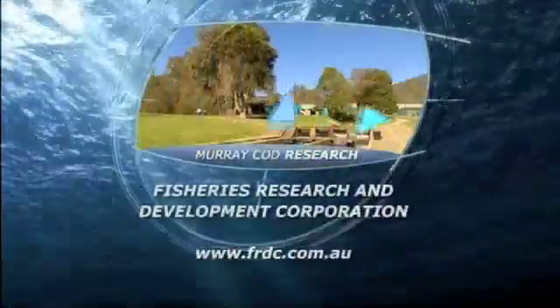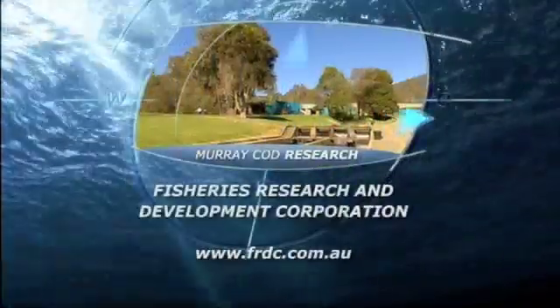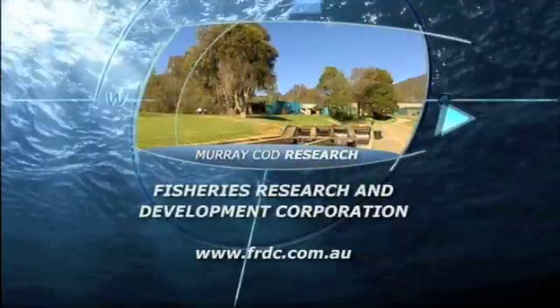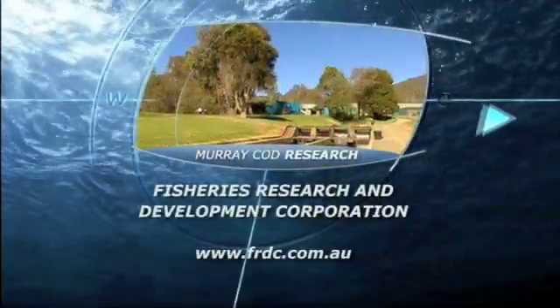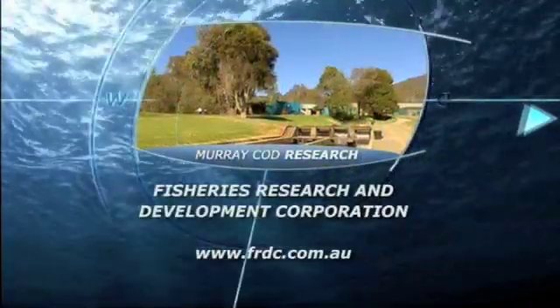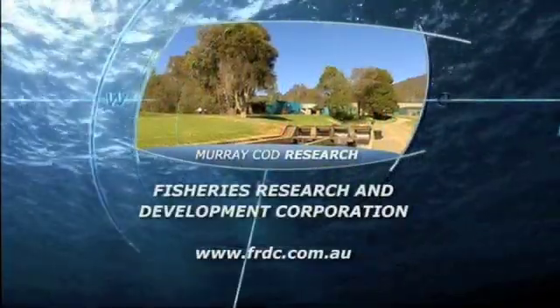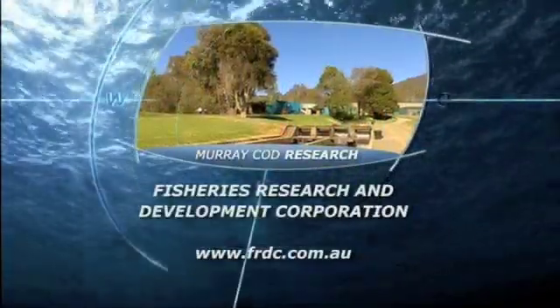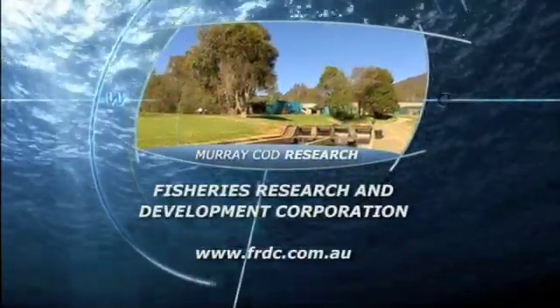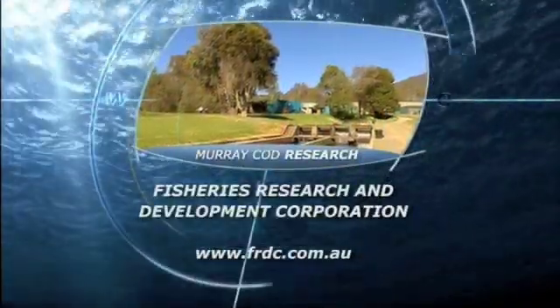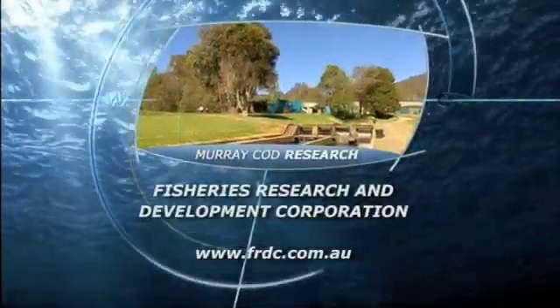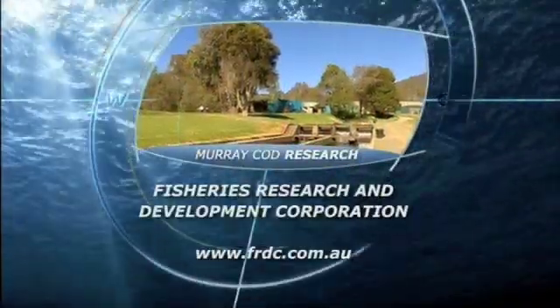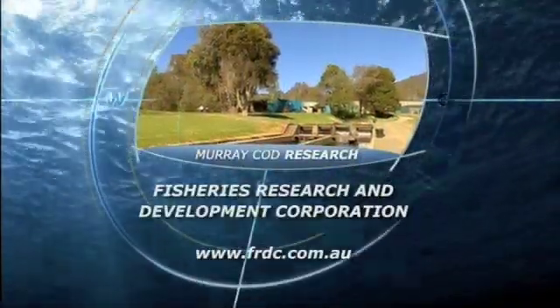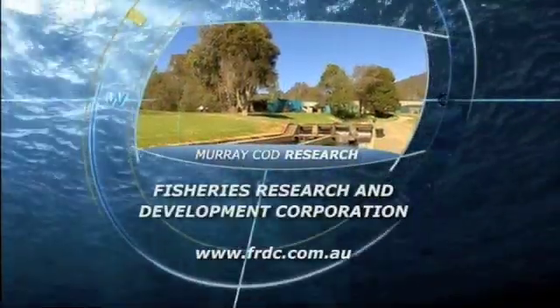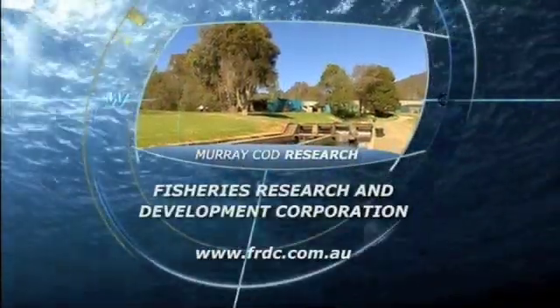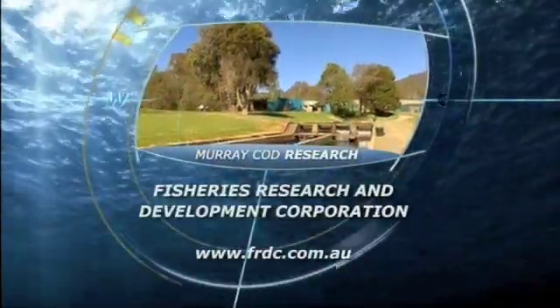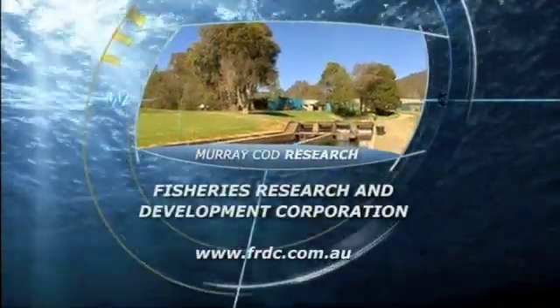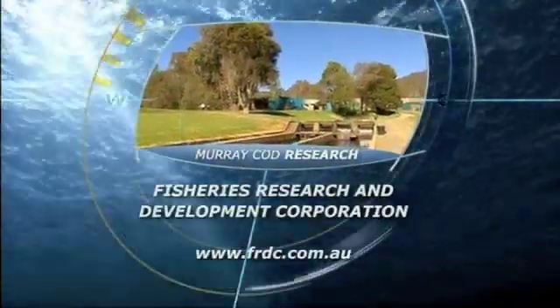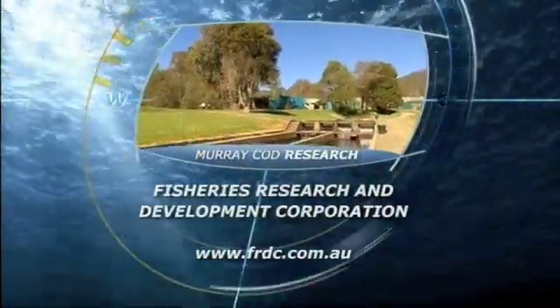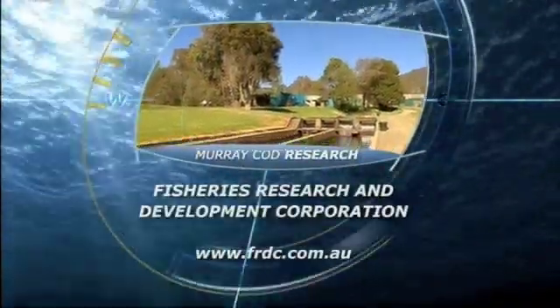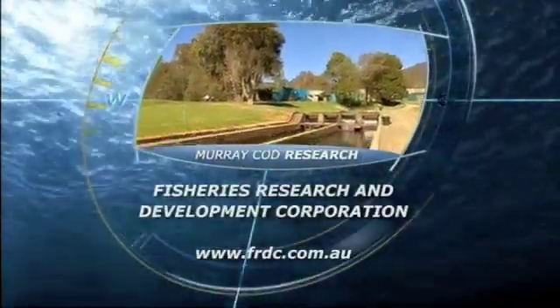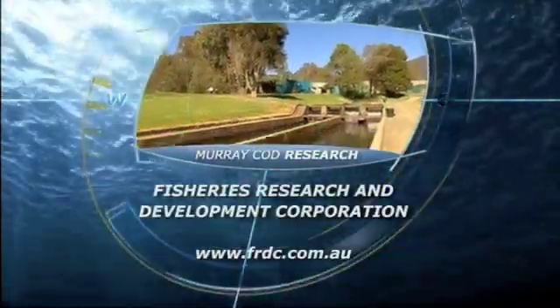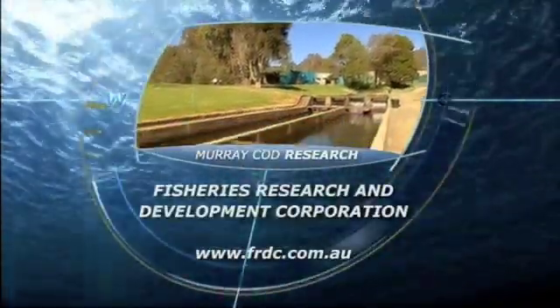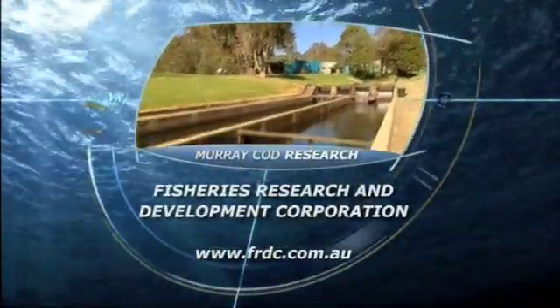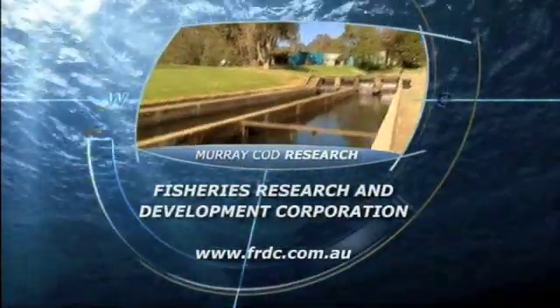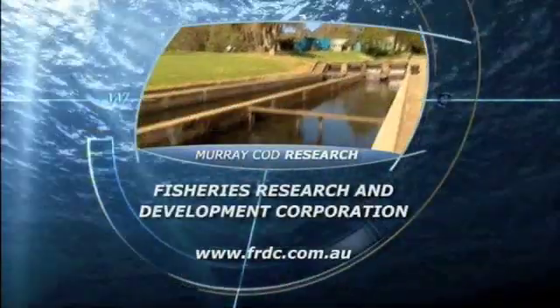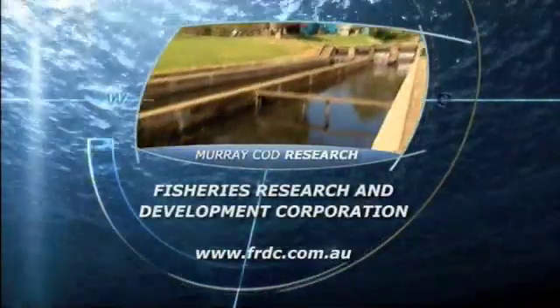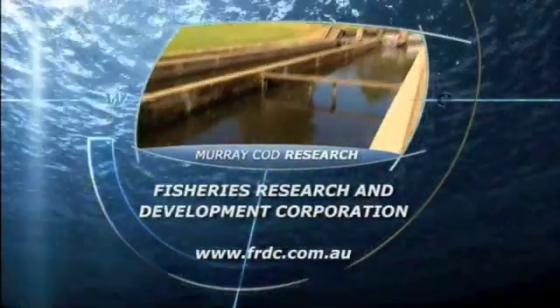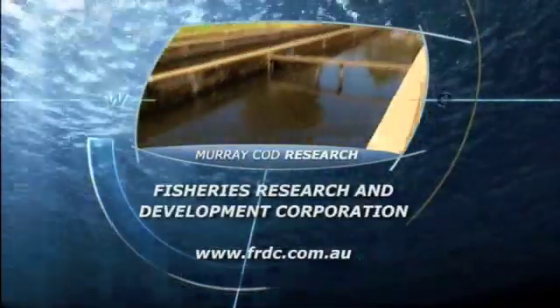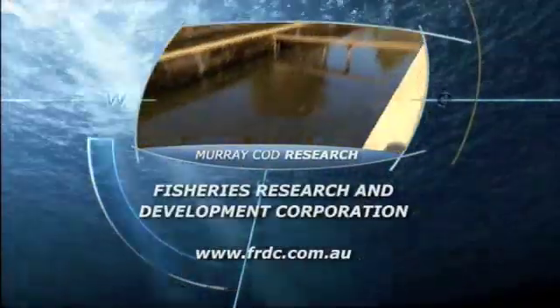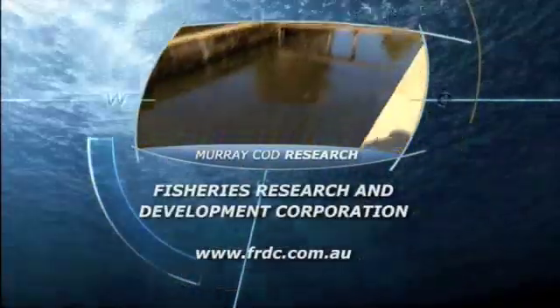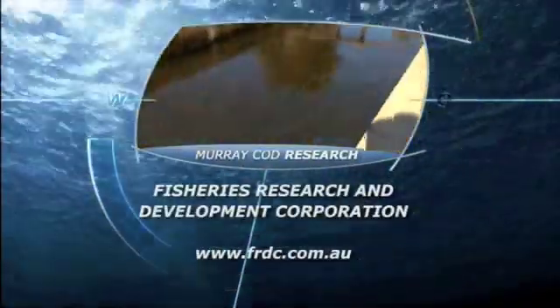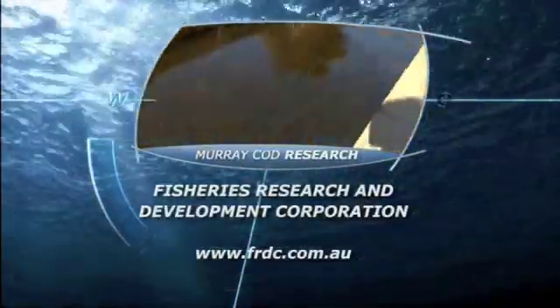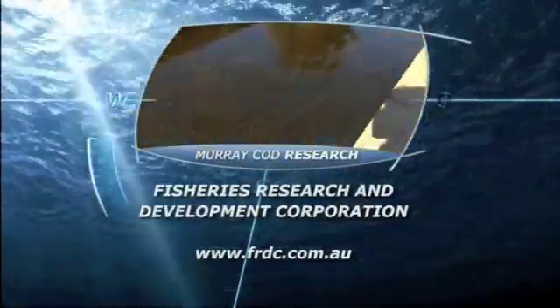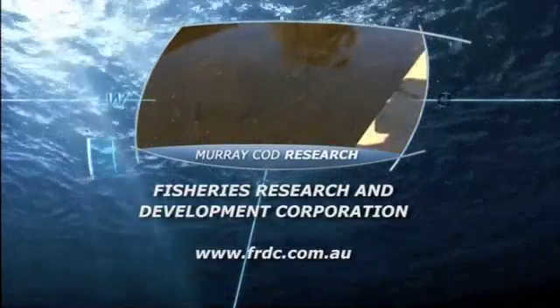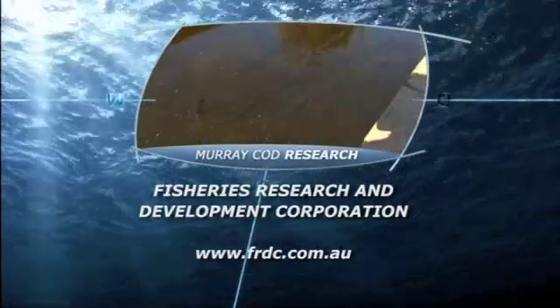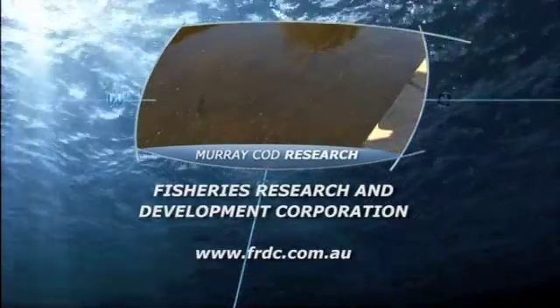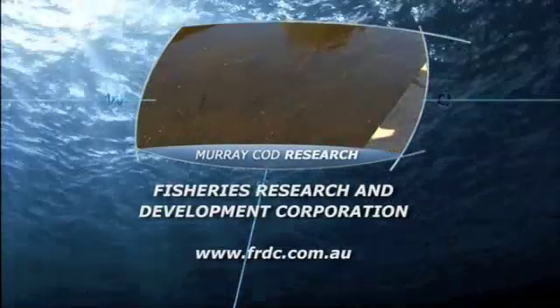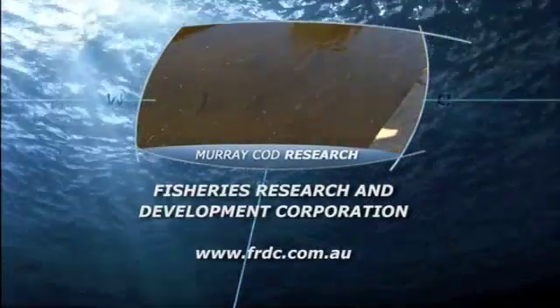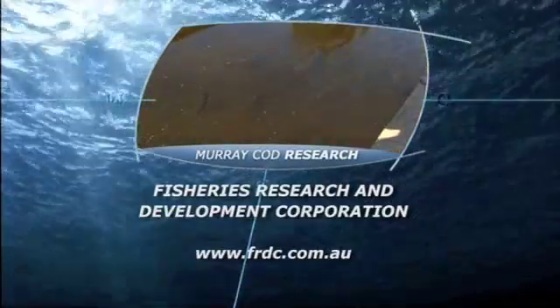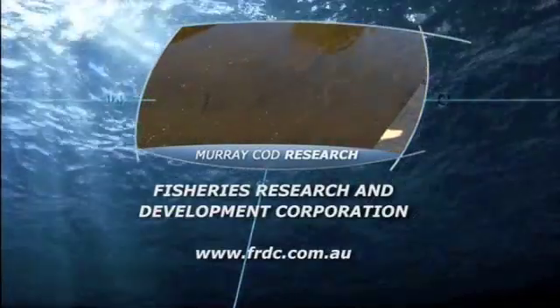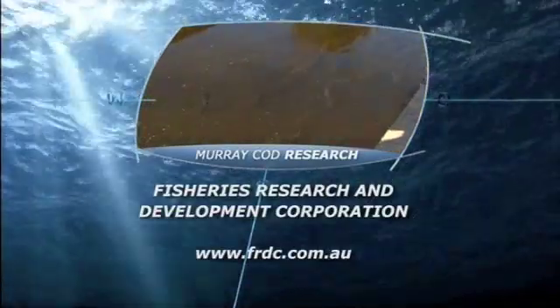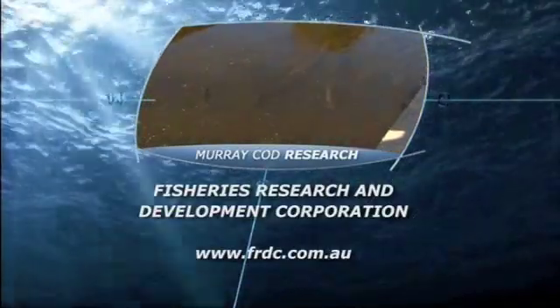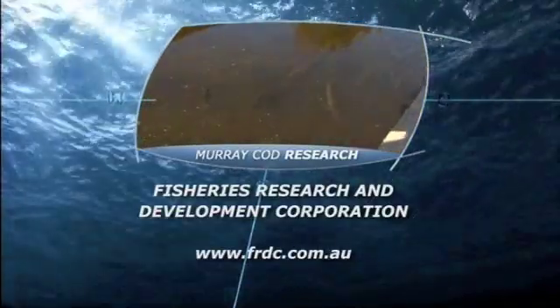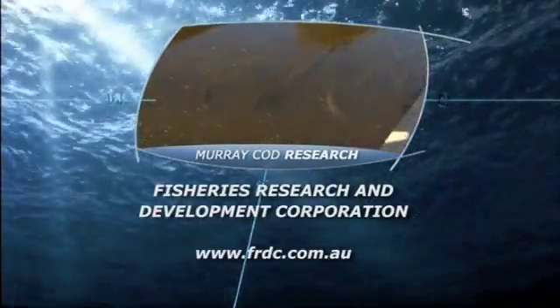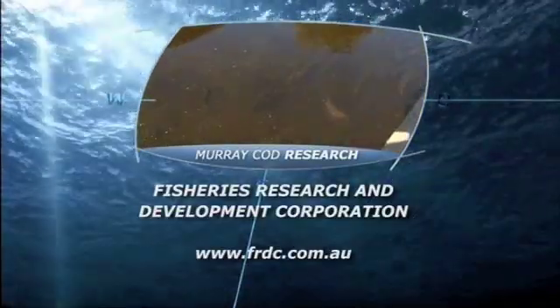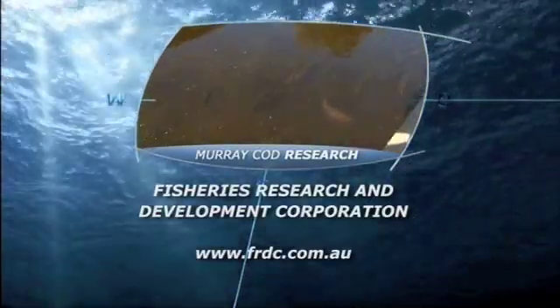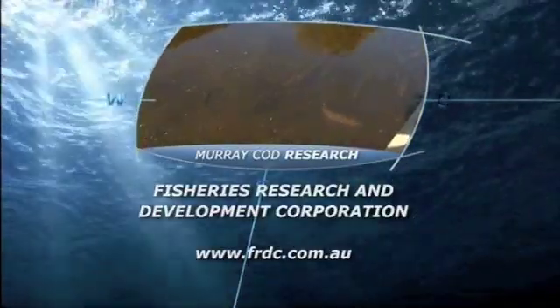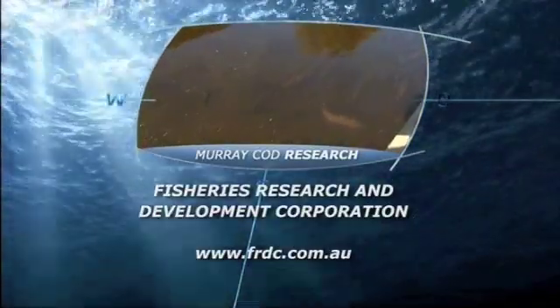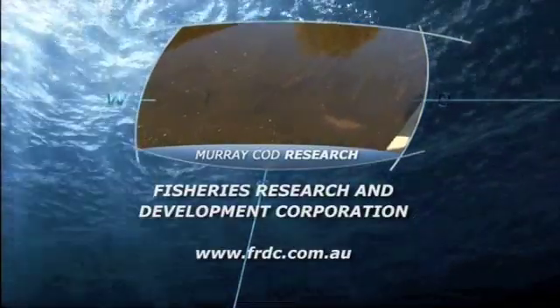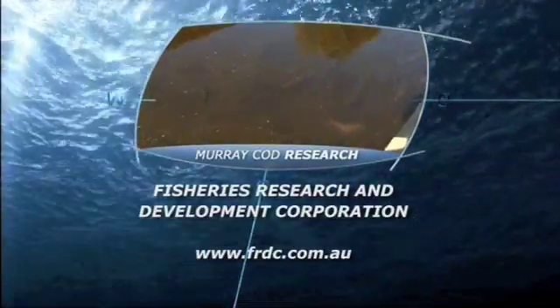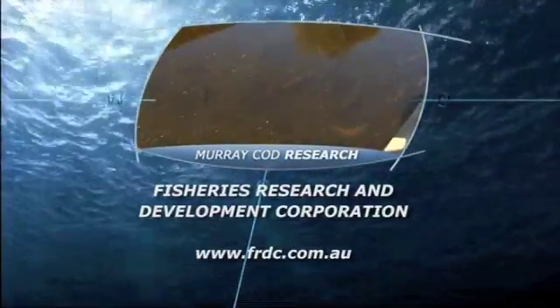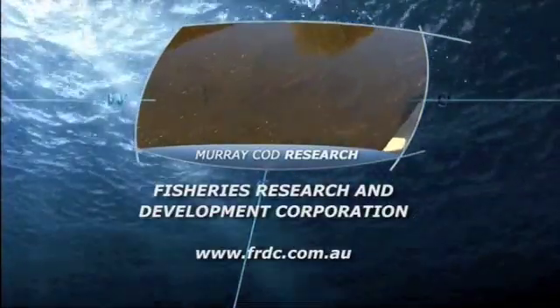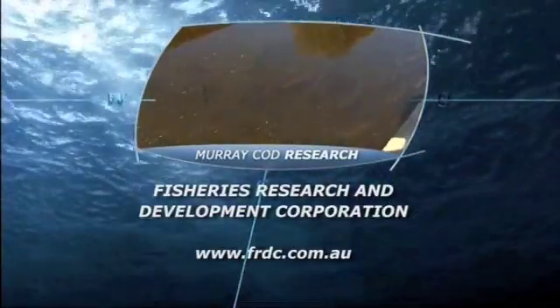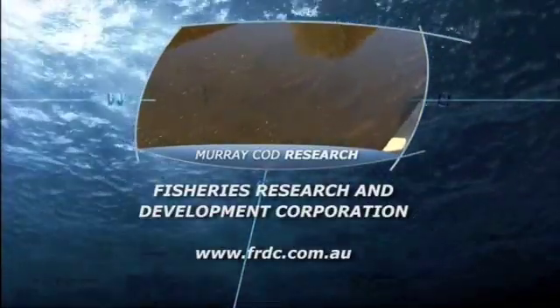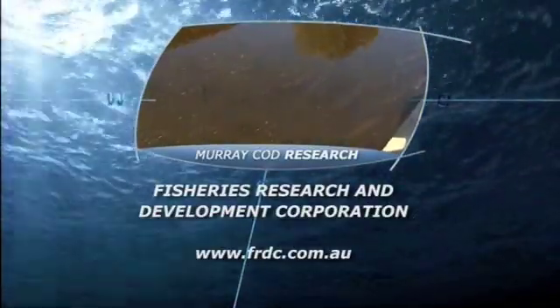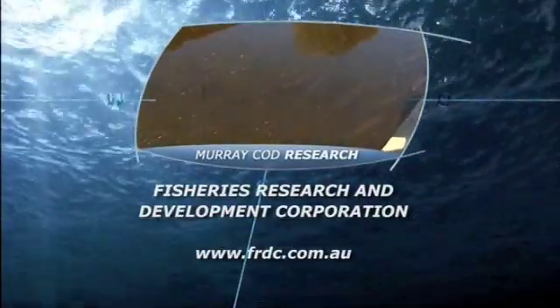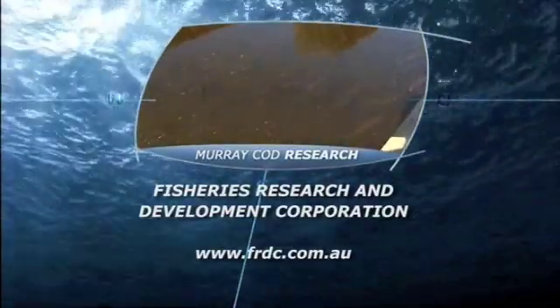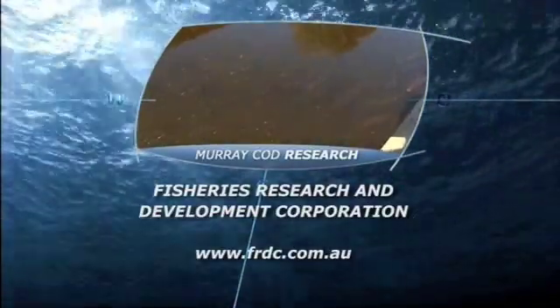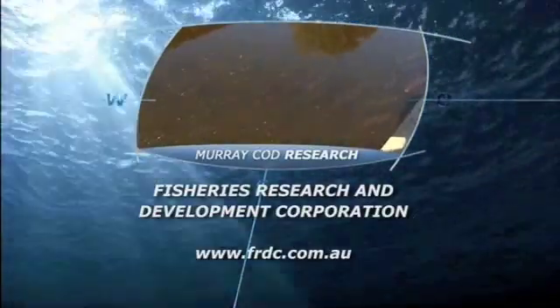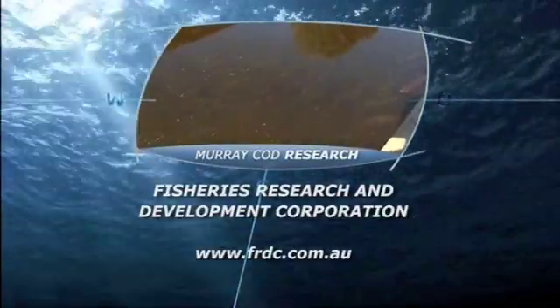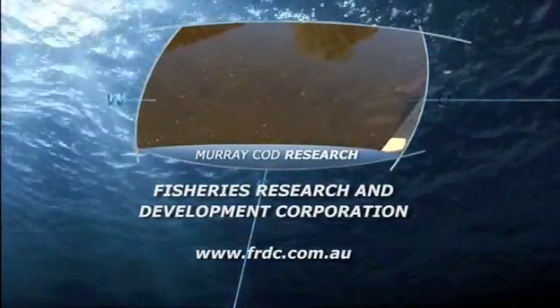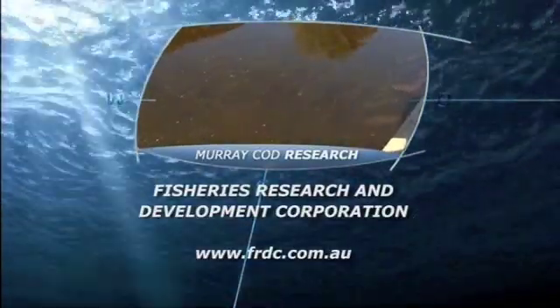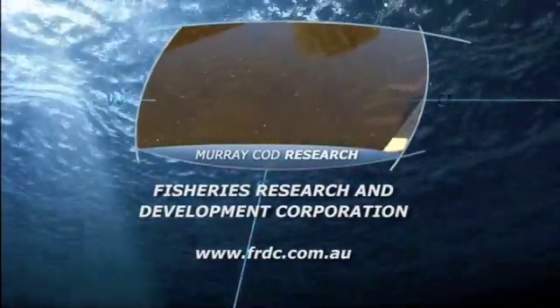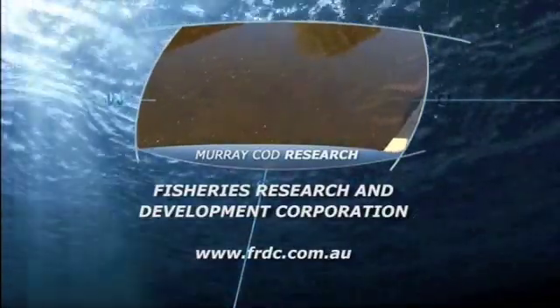If you want to learn more about restocking or research into the iconic Murray Cod, log on to the FRDC website for more information.